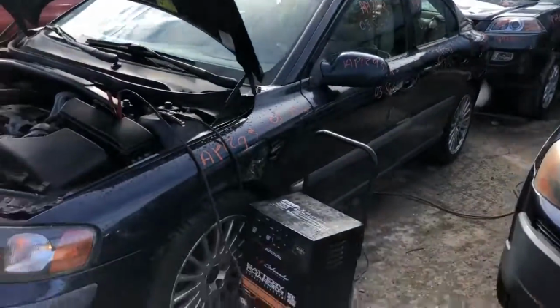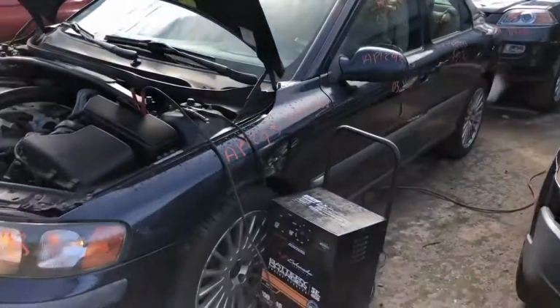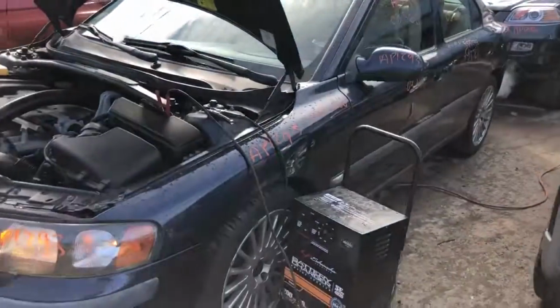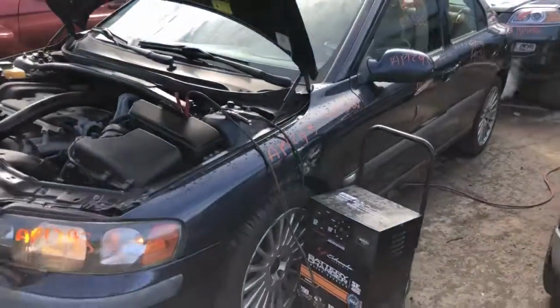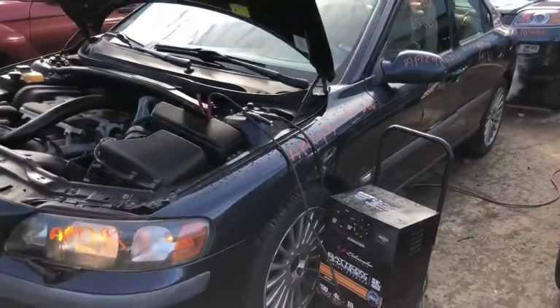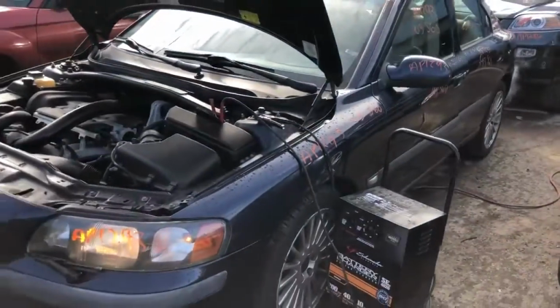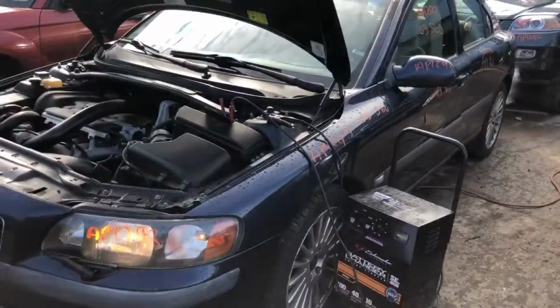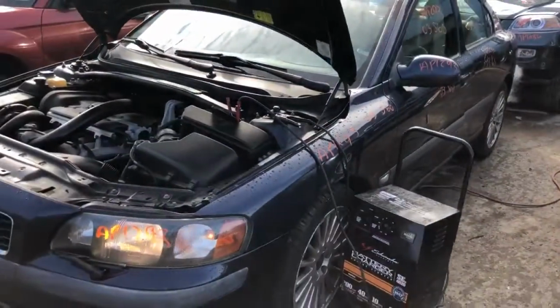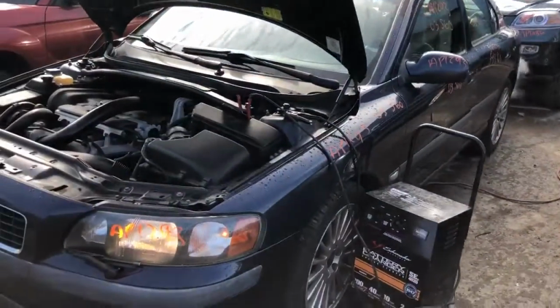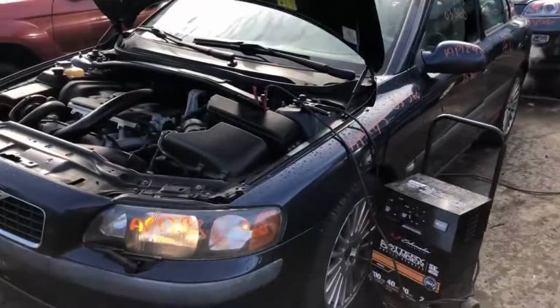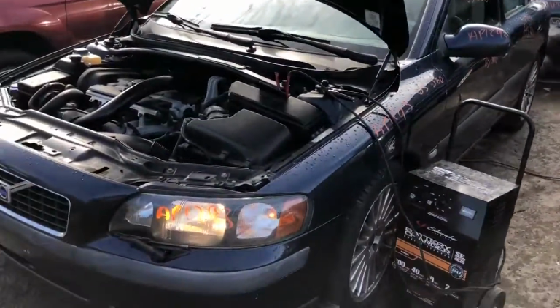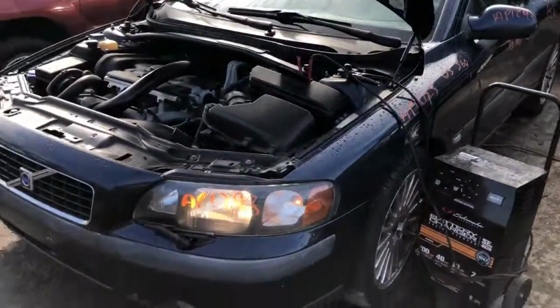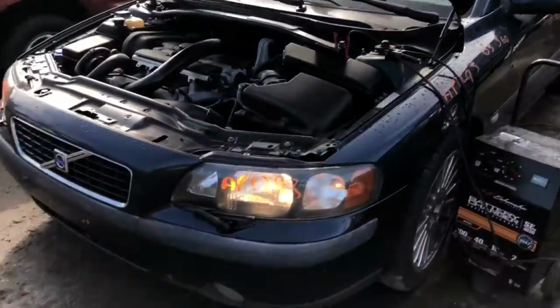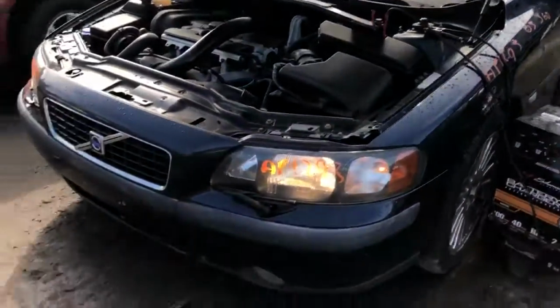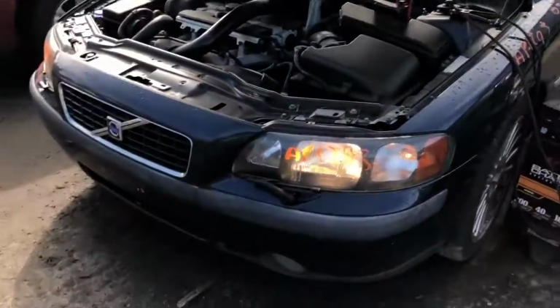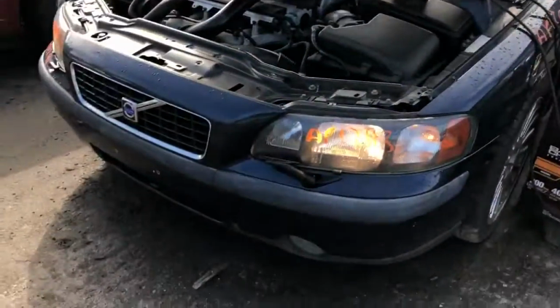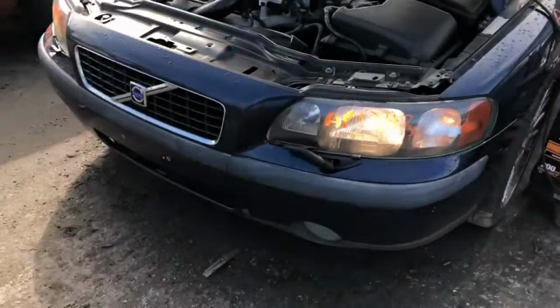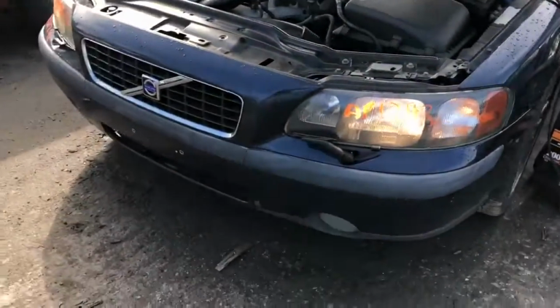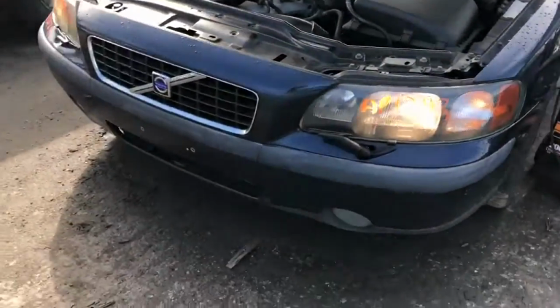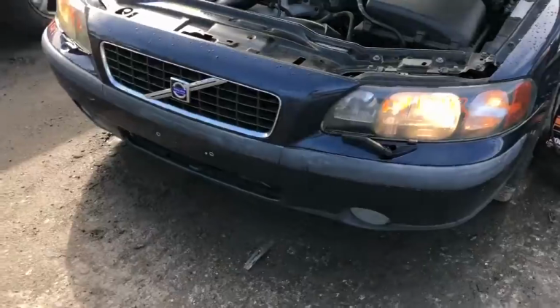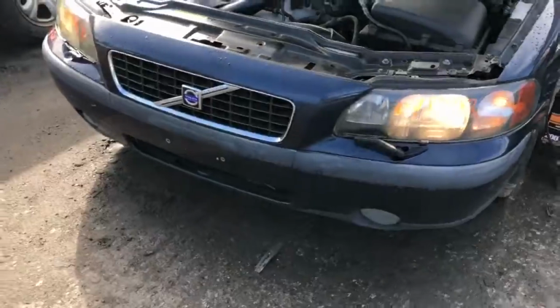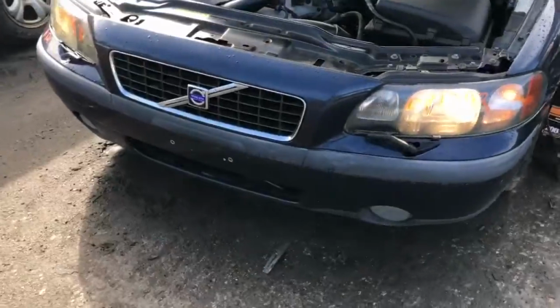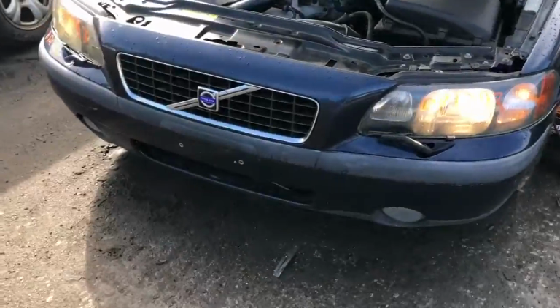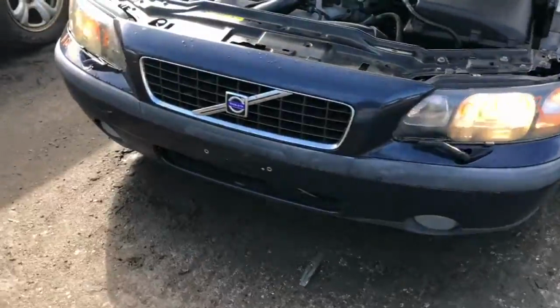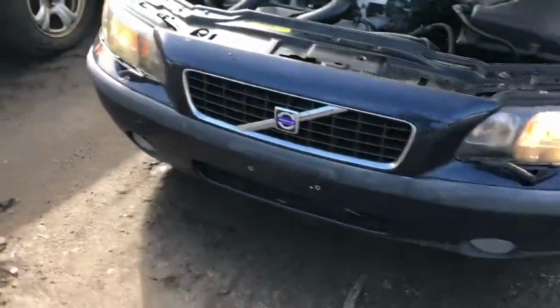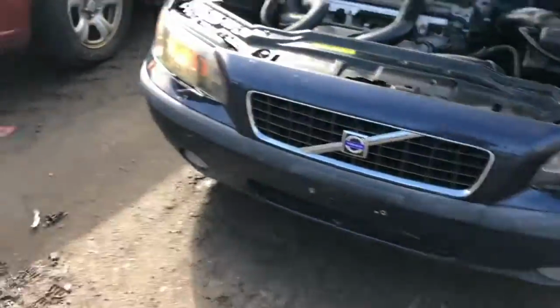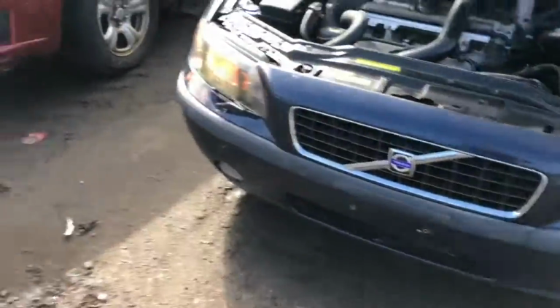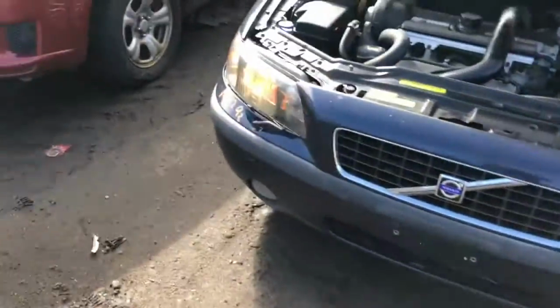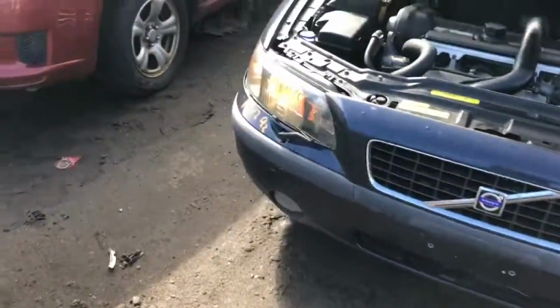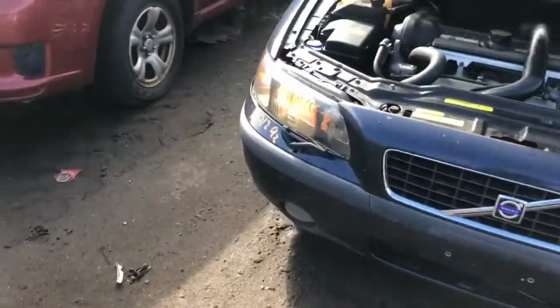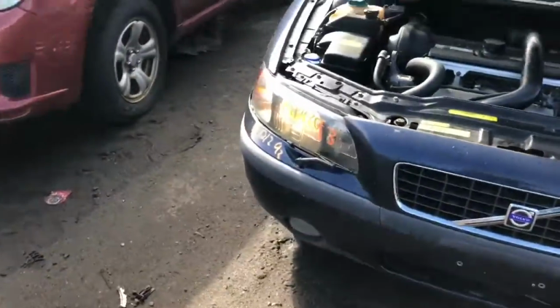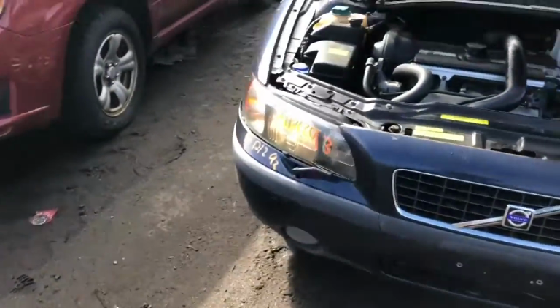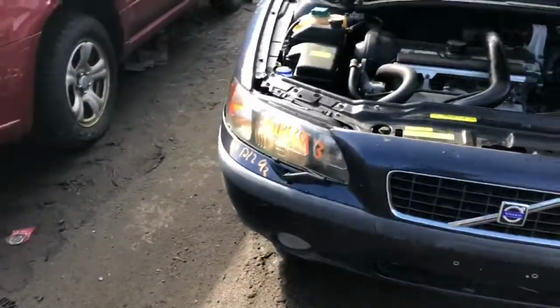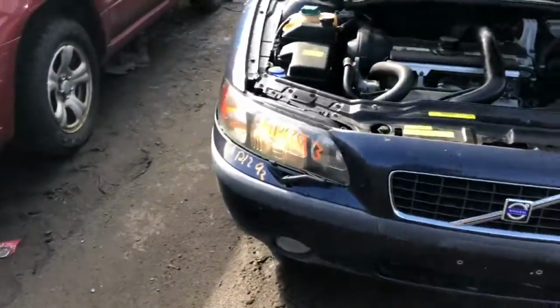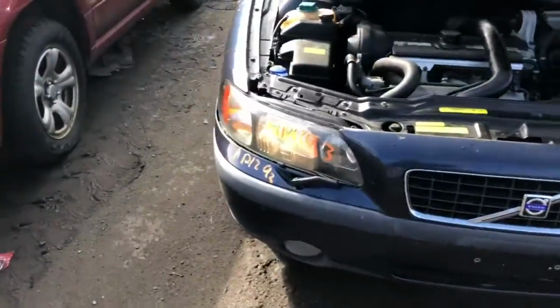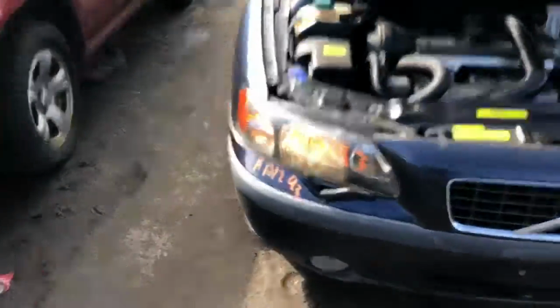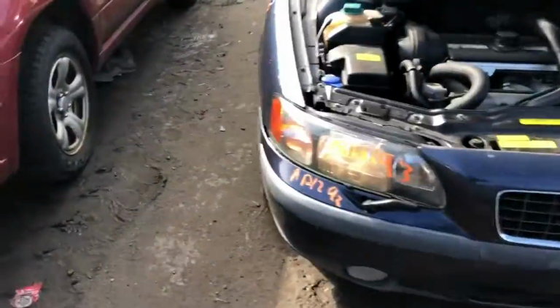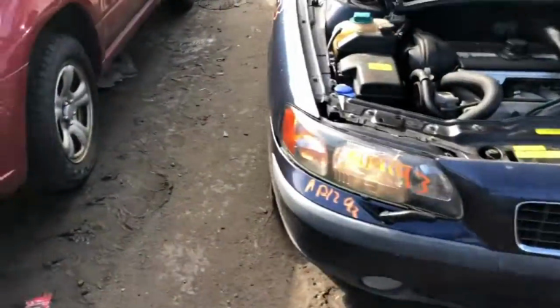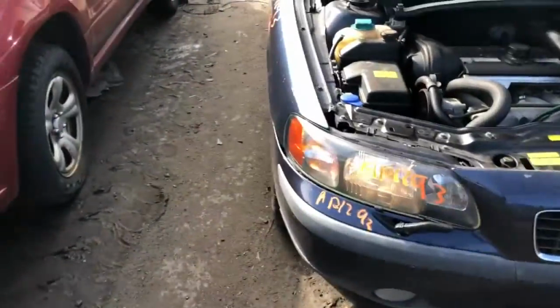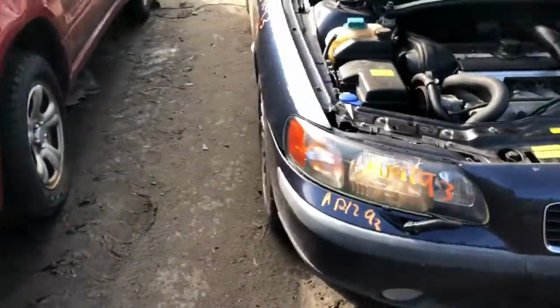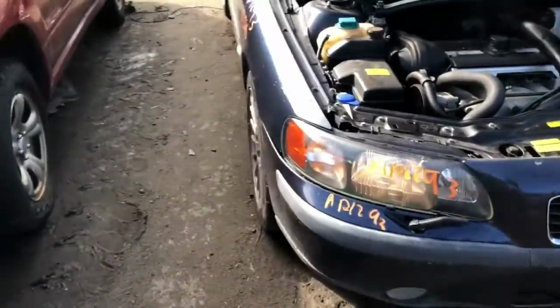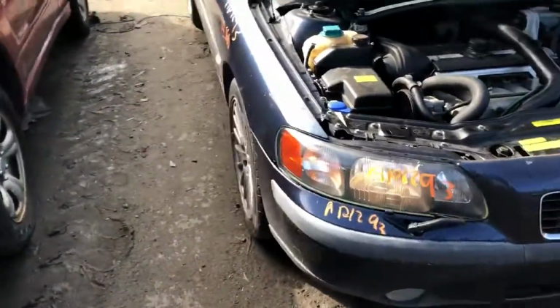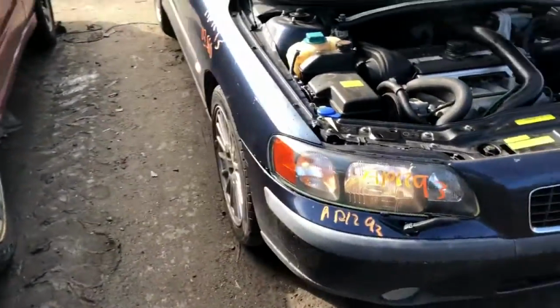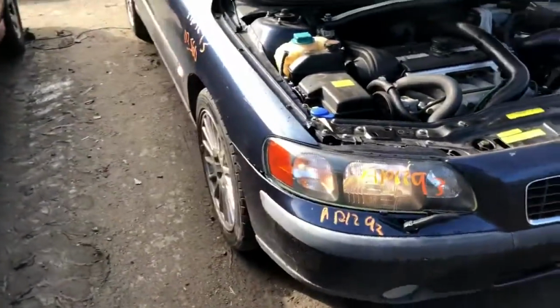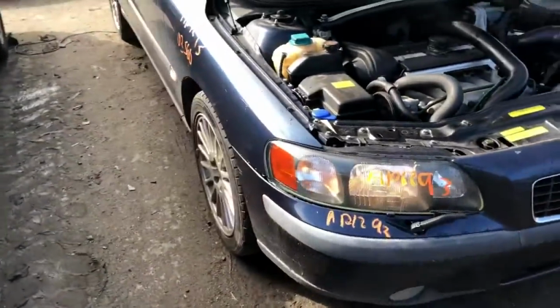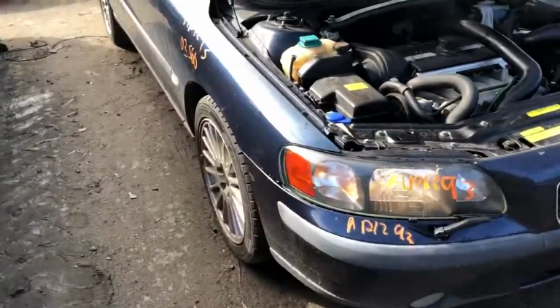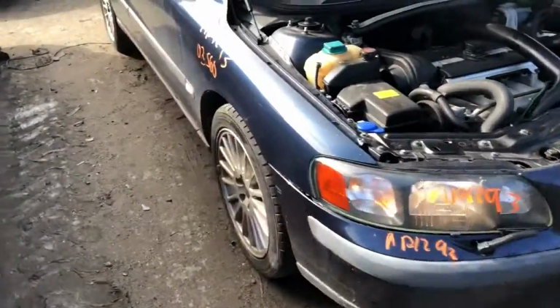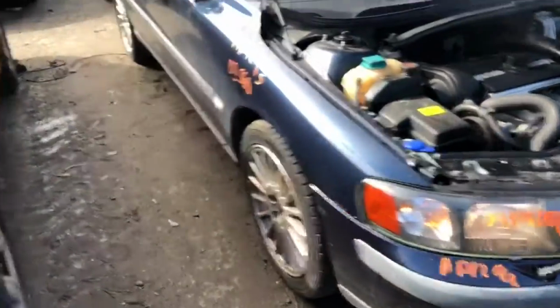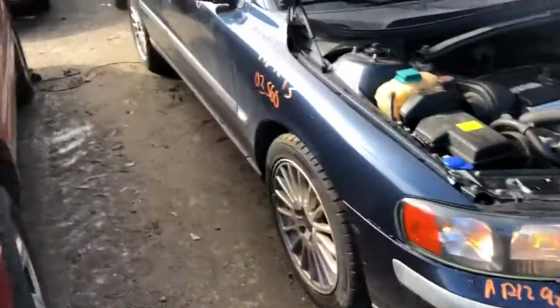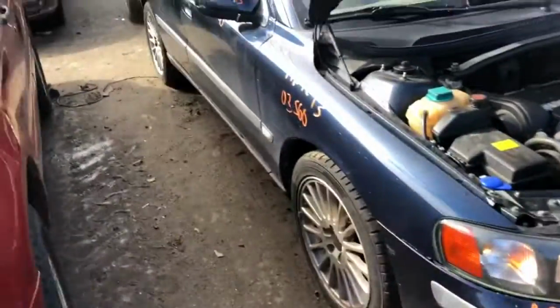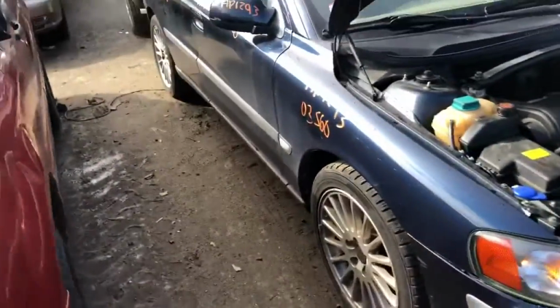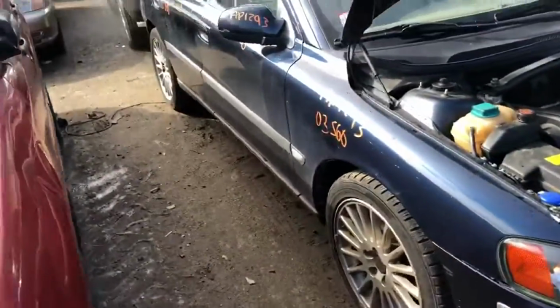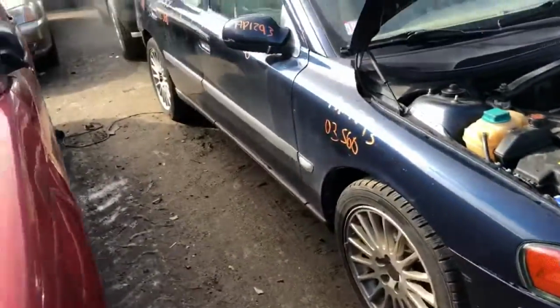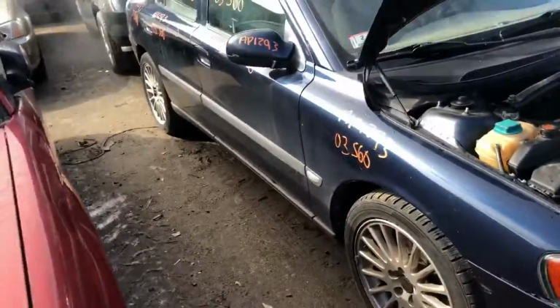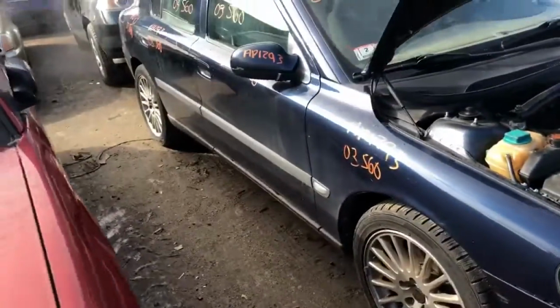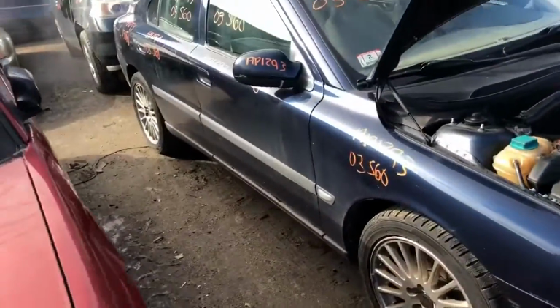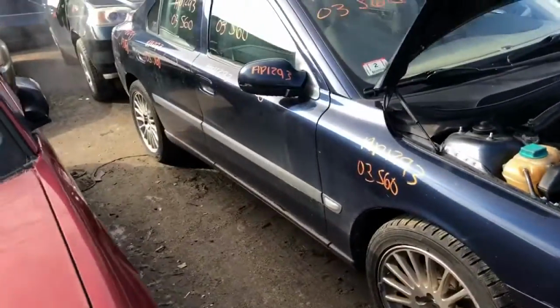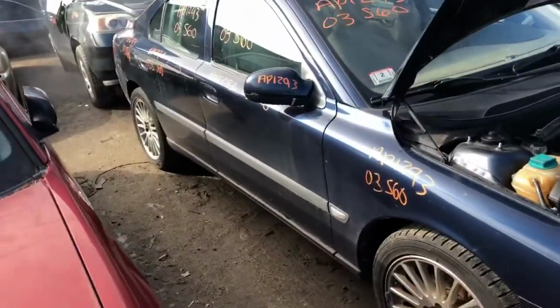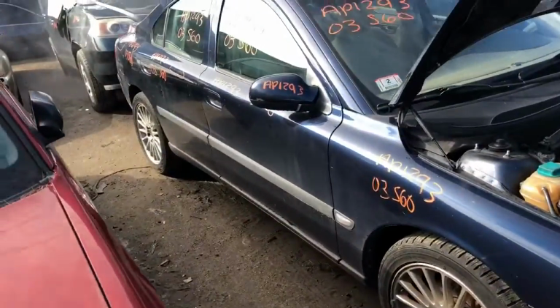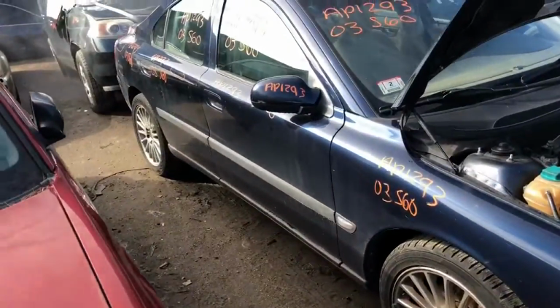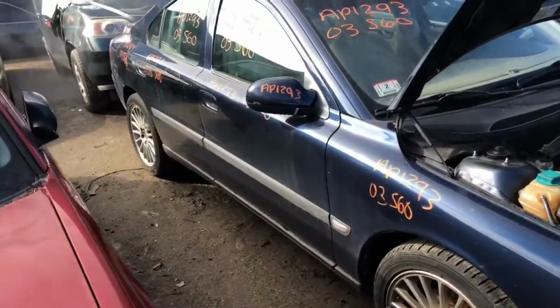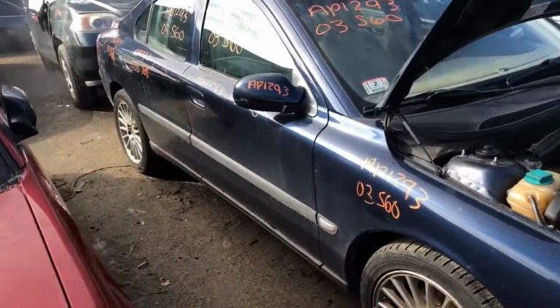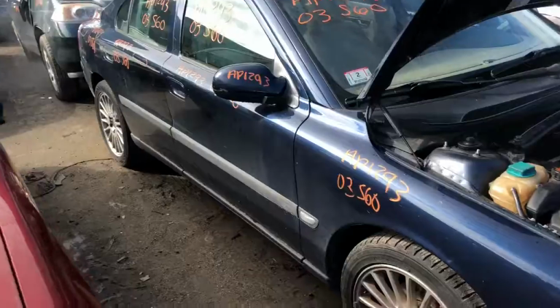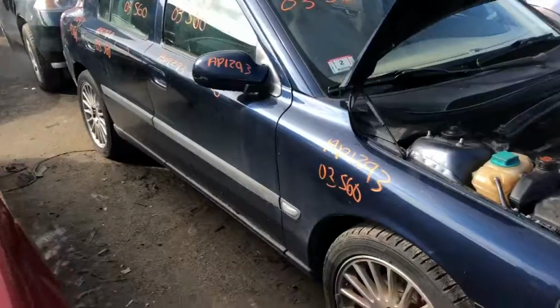Got two good doors, good fender, good headlights. The pump is good. Headlight on this side is good. Fender and the doors on this side are good too.